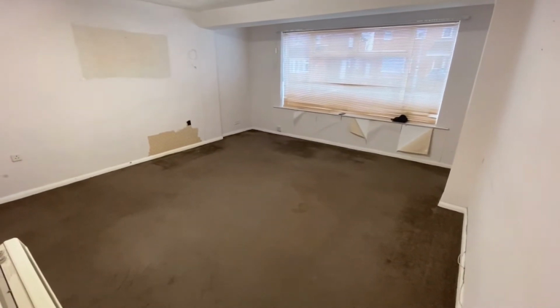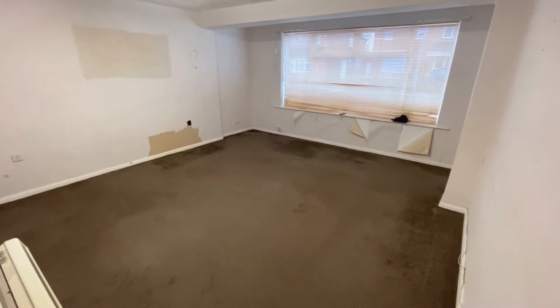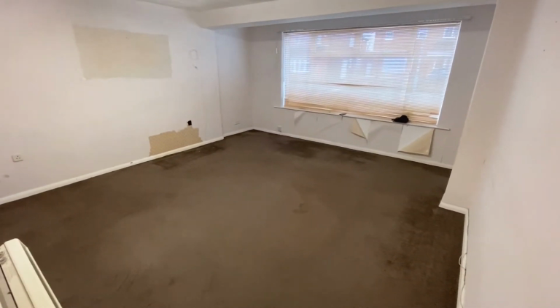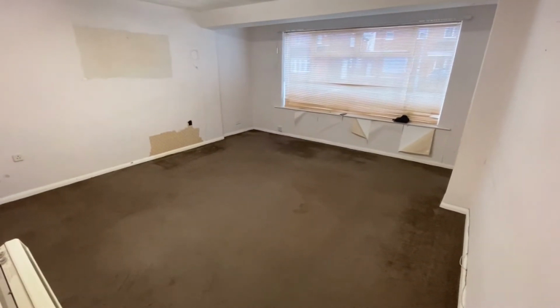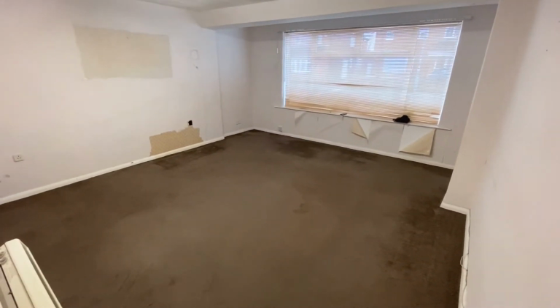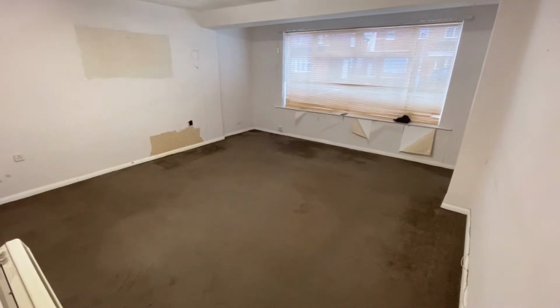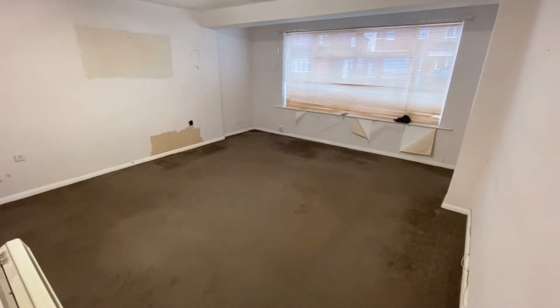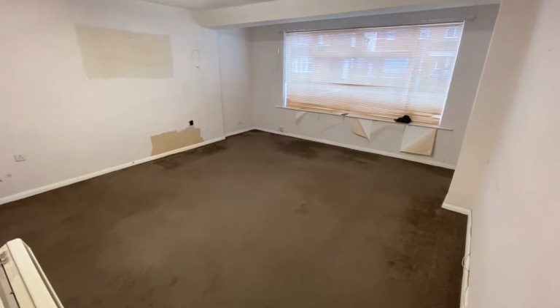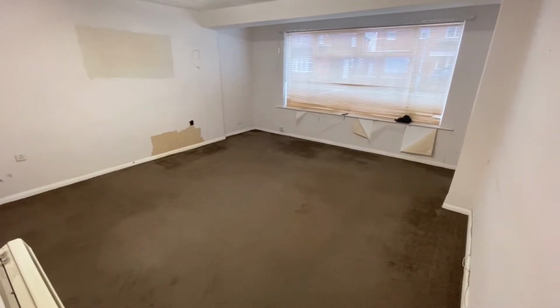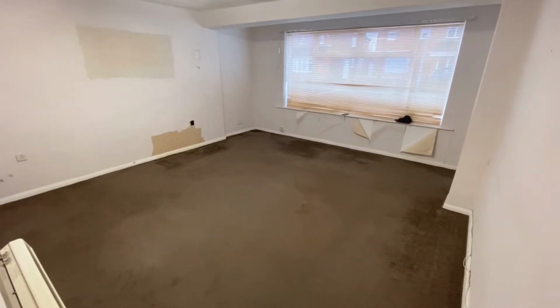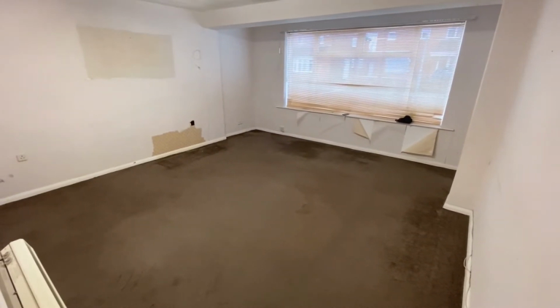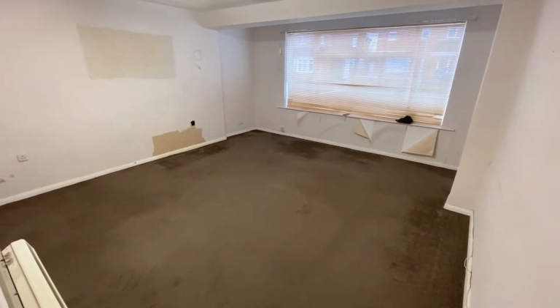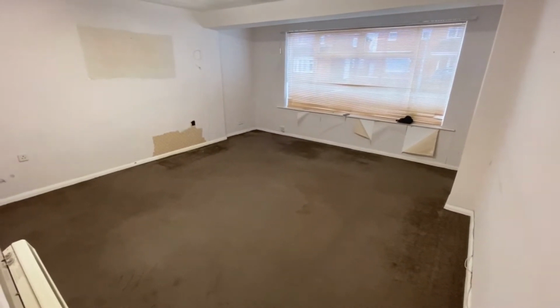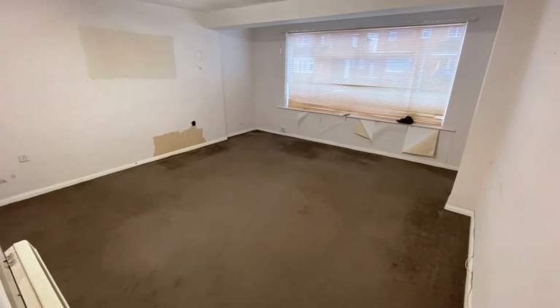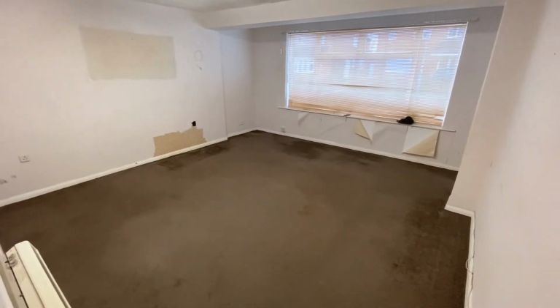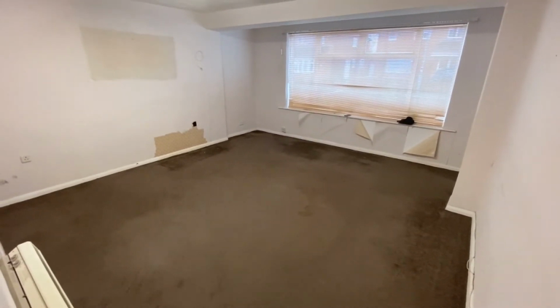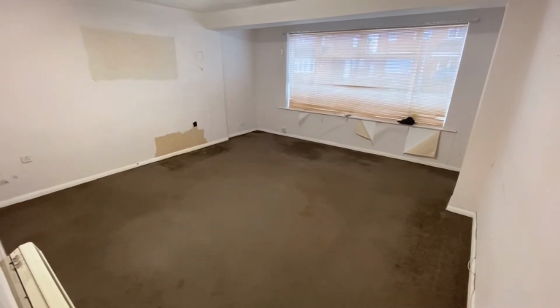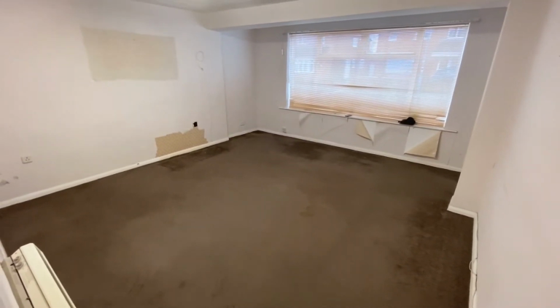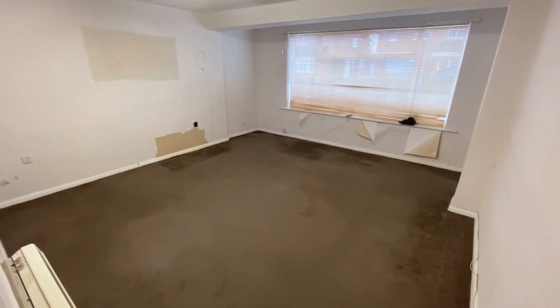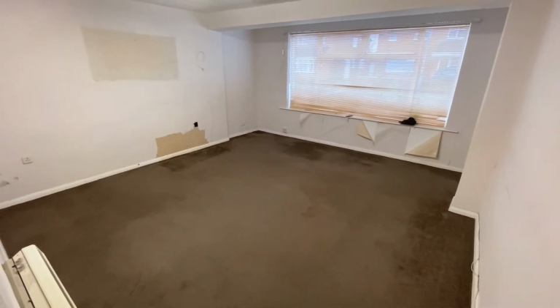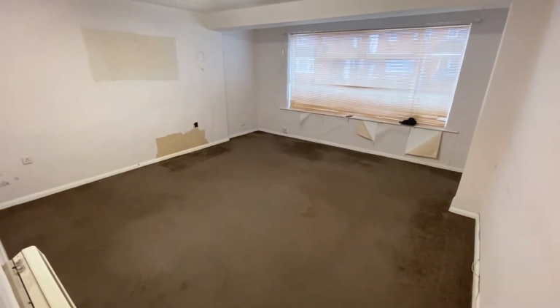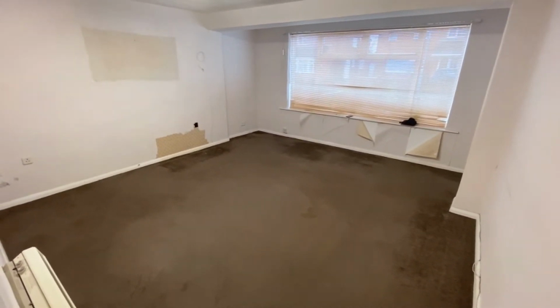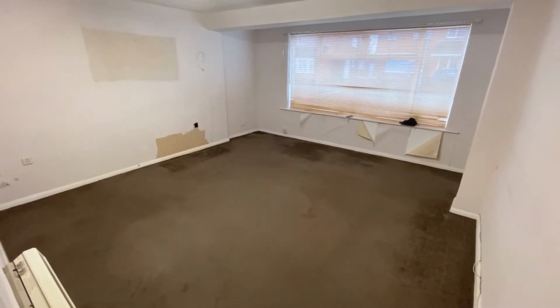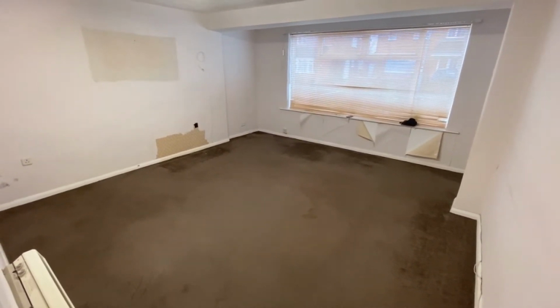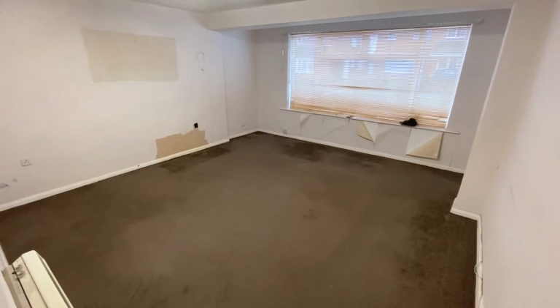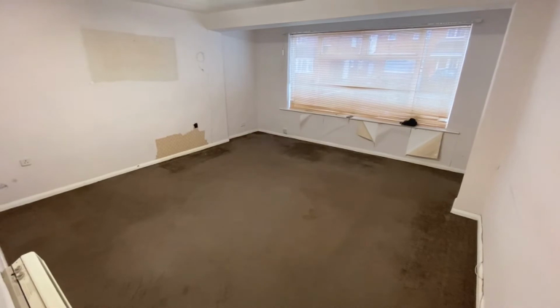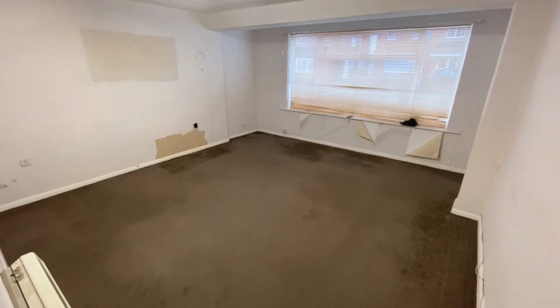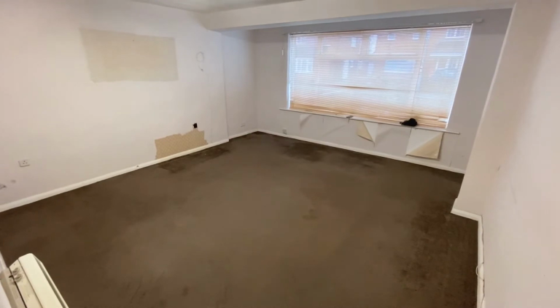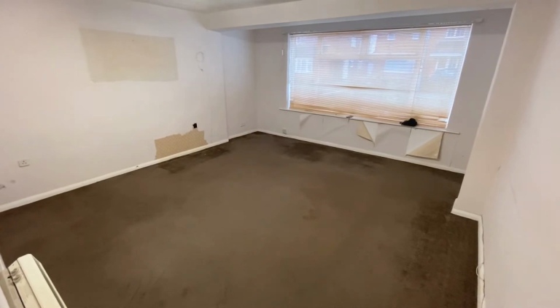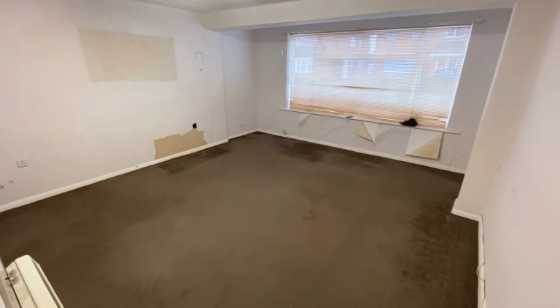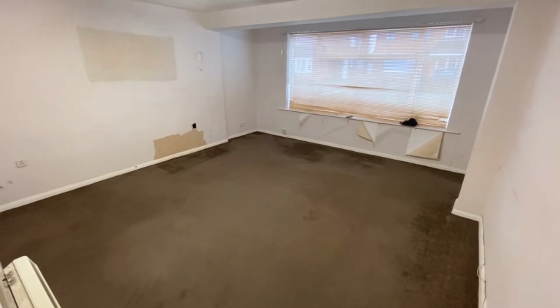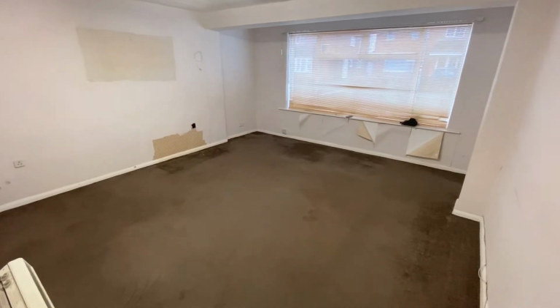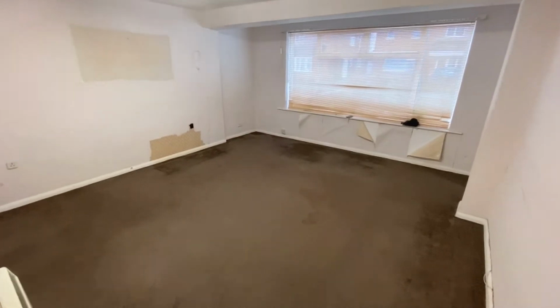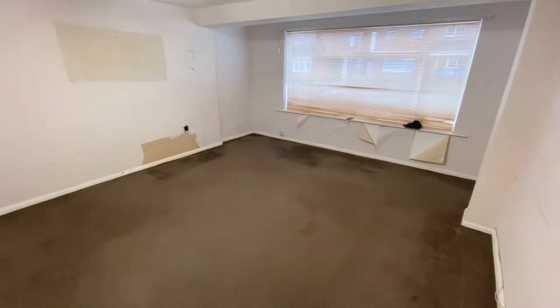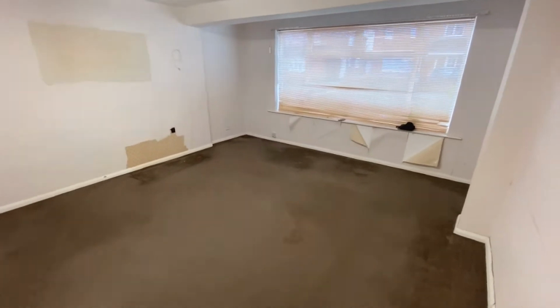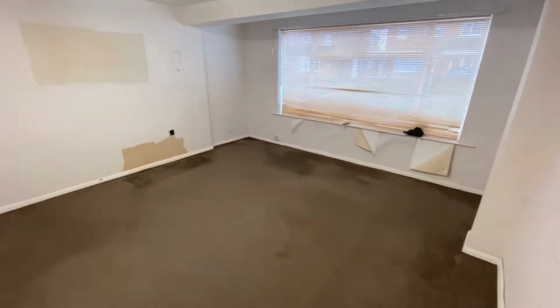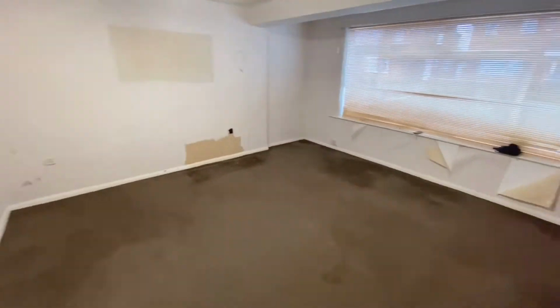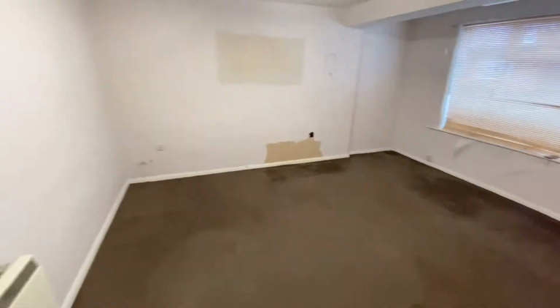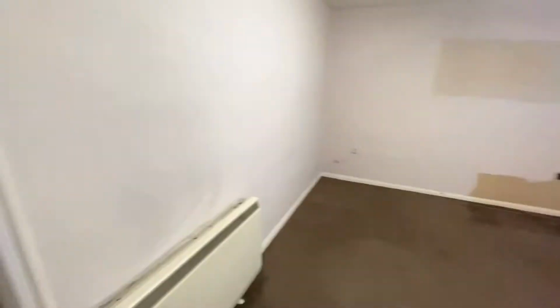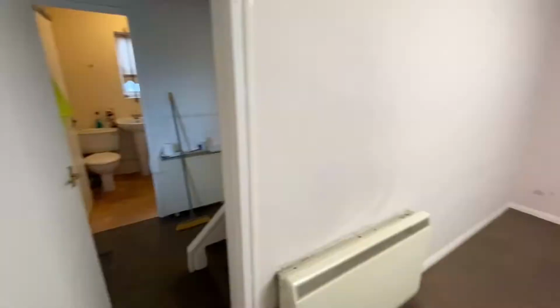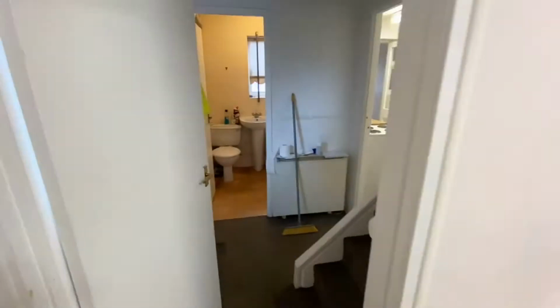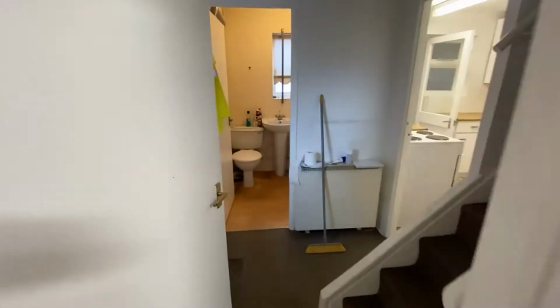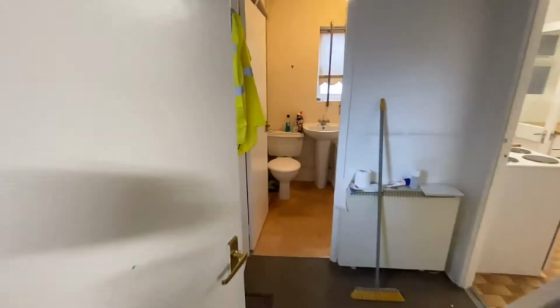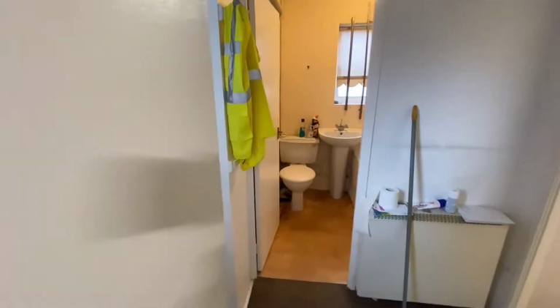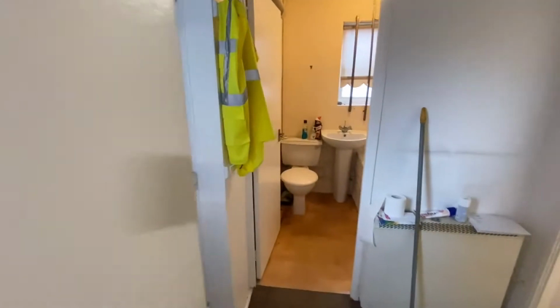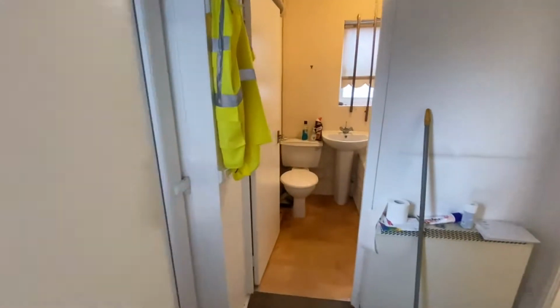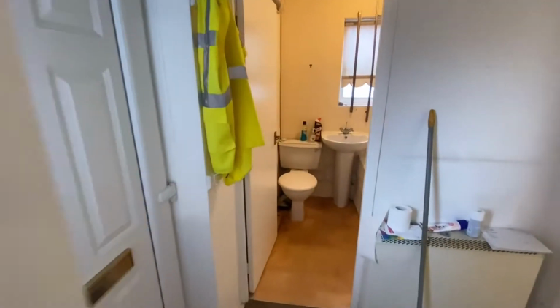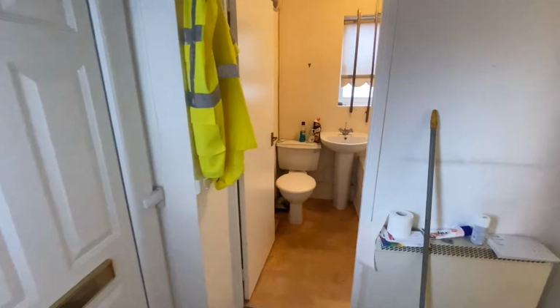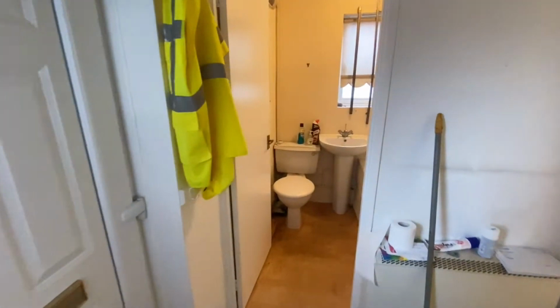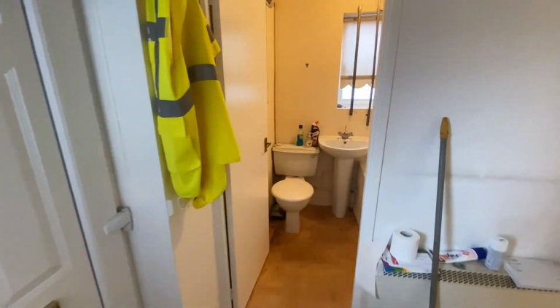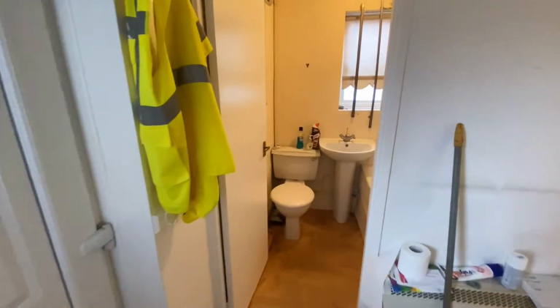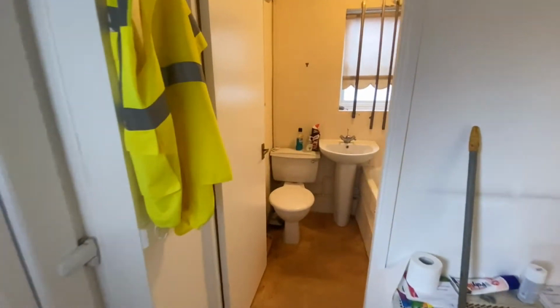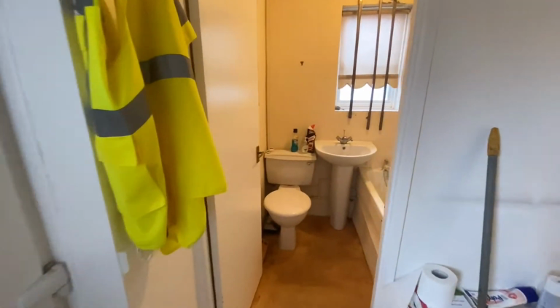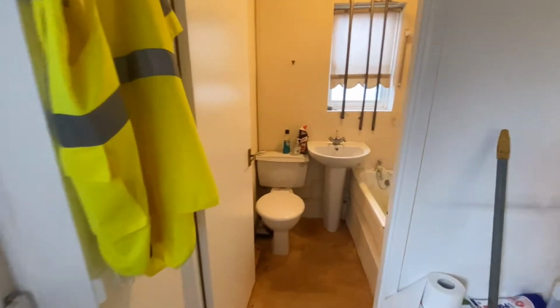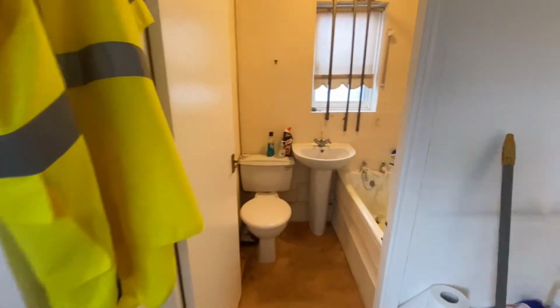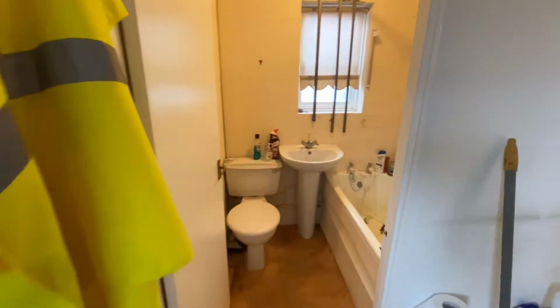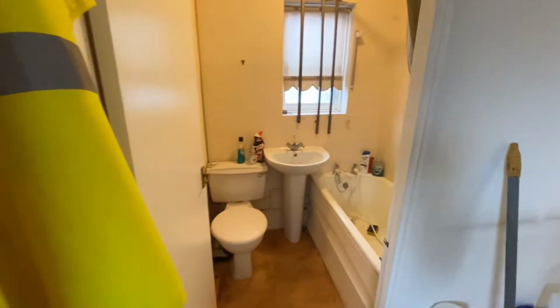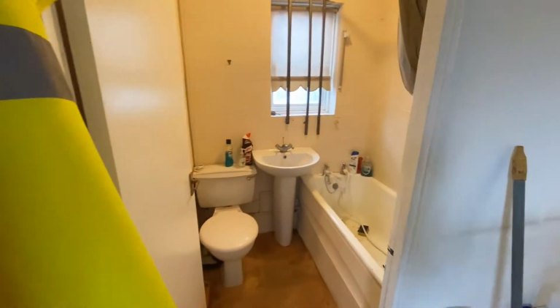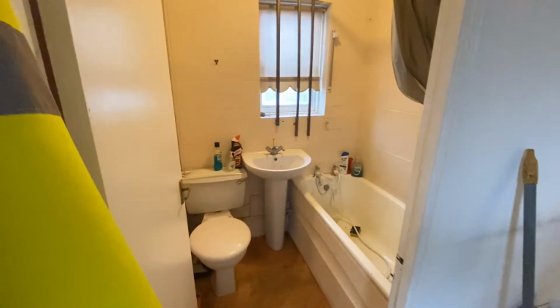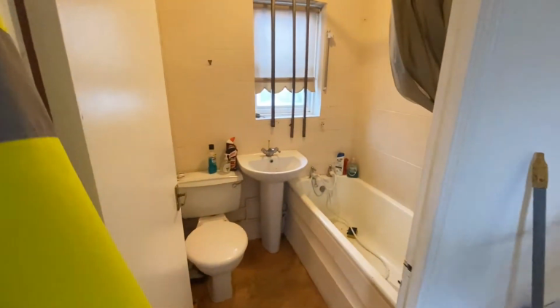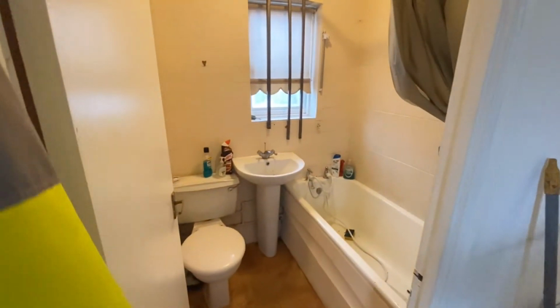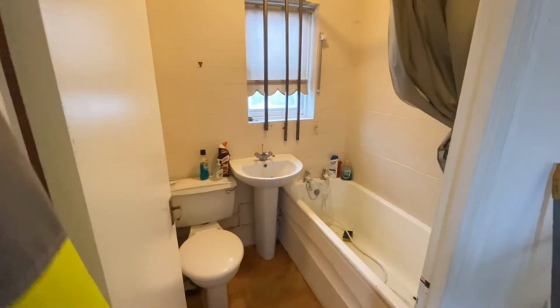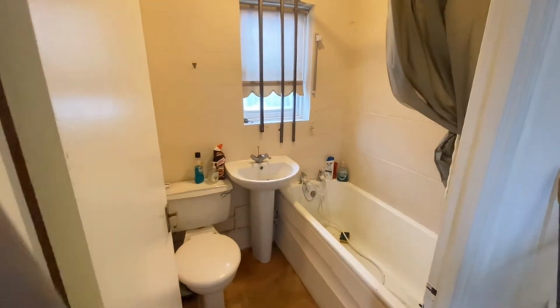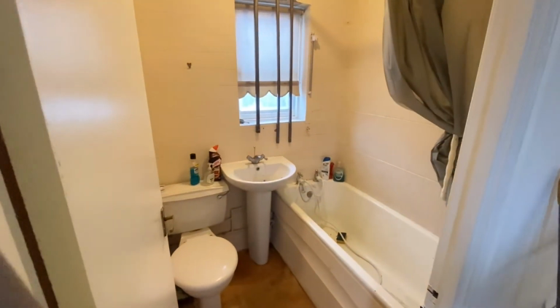If you turn right you've got the huge living room, with the aspect out the windows to the front of the house. As I mentioned, to the left you've got the bathroom.